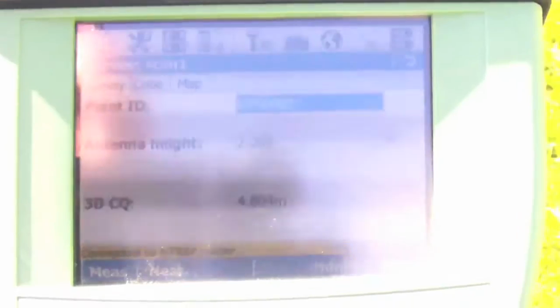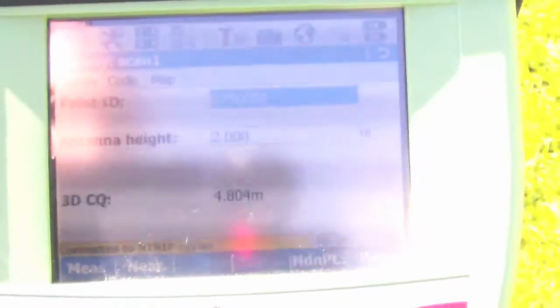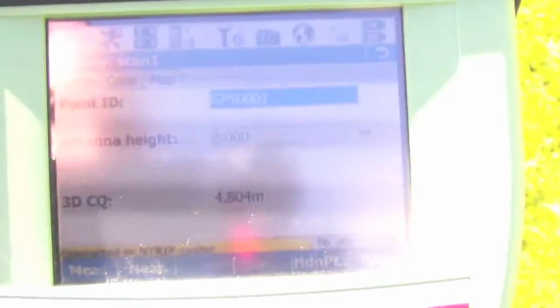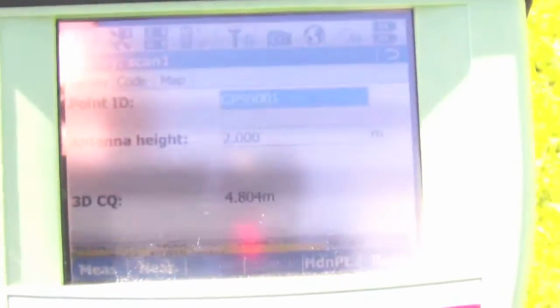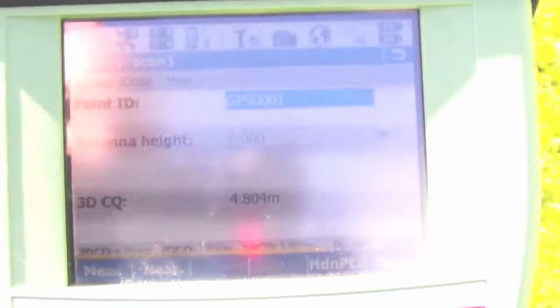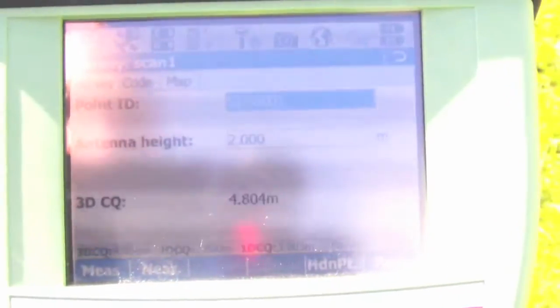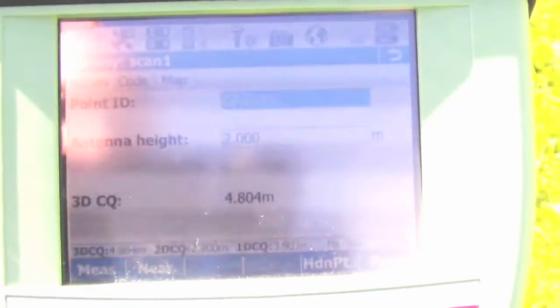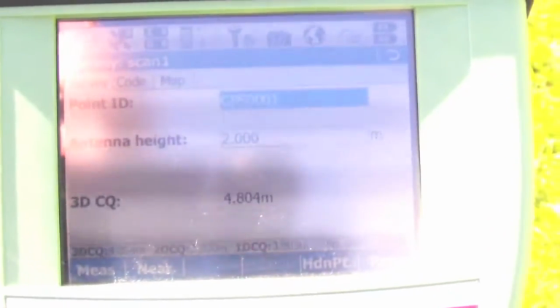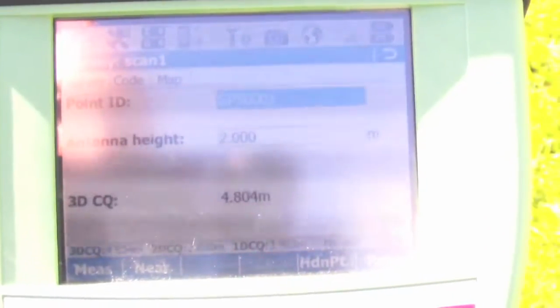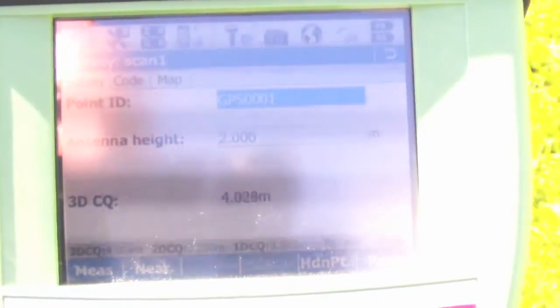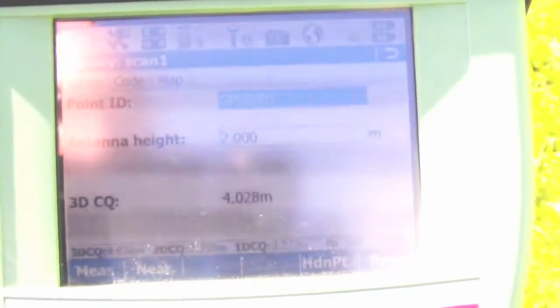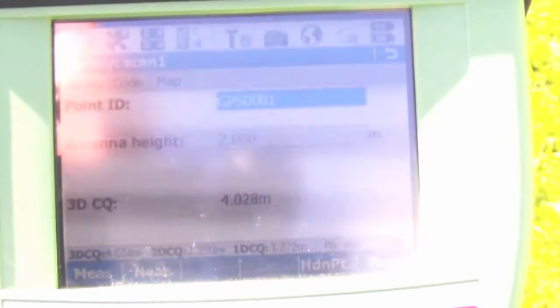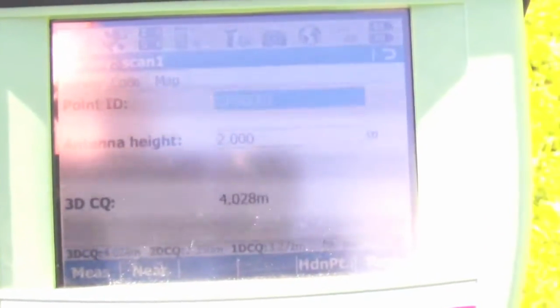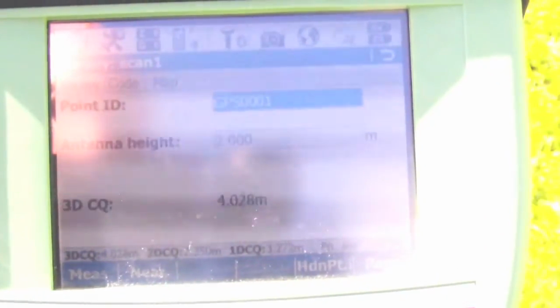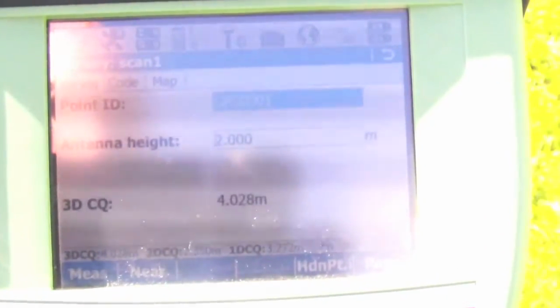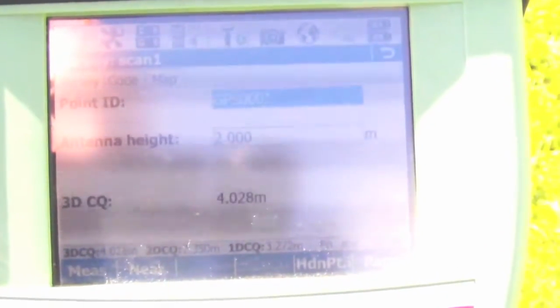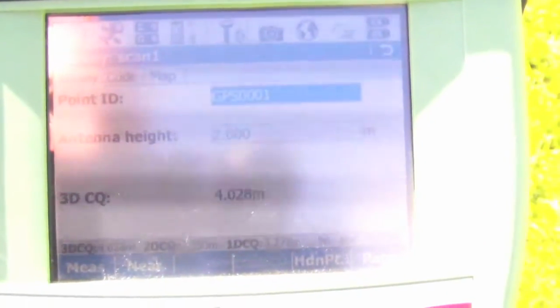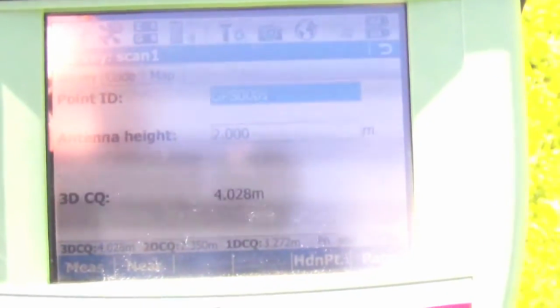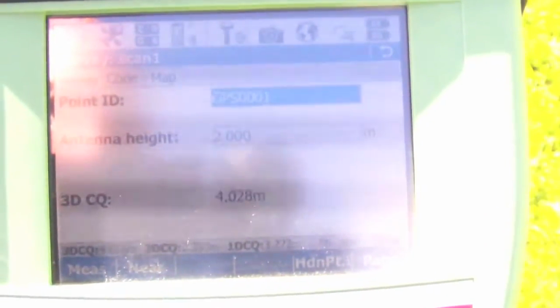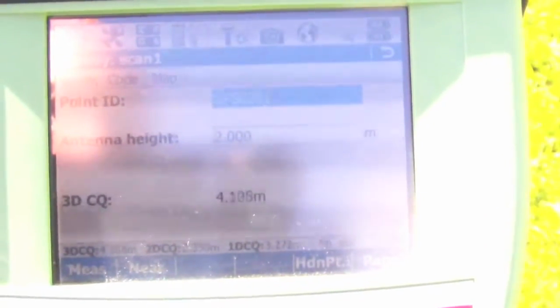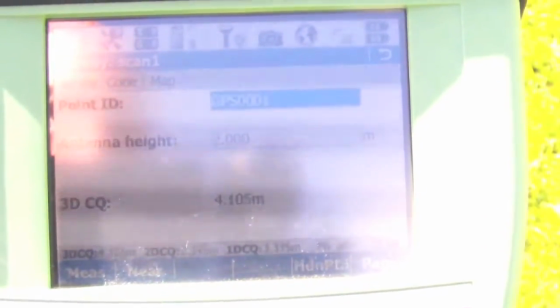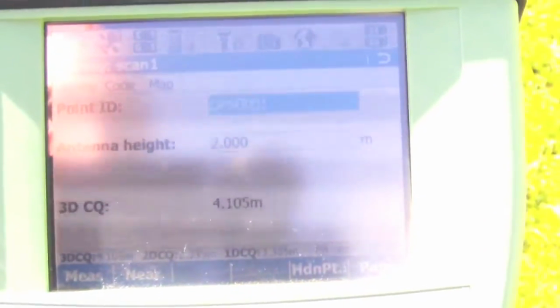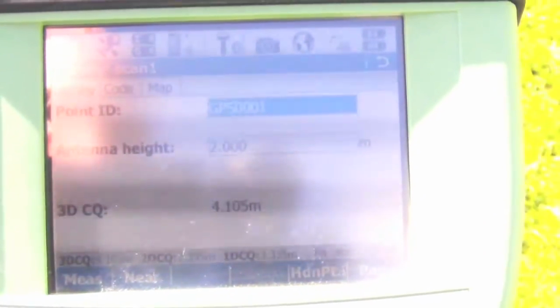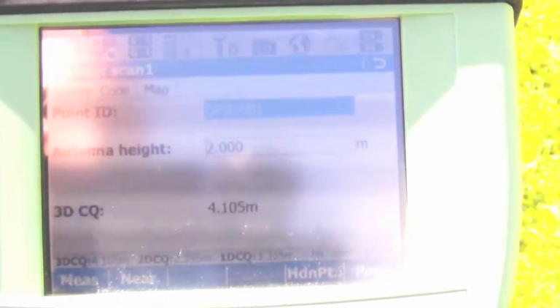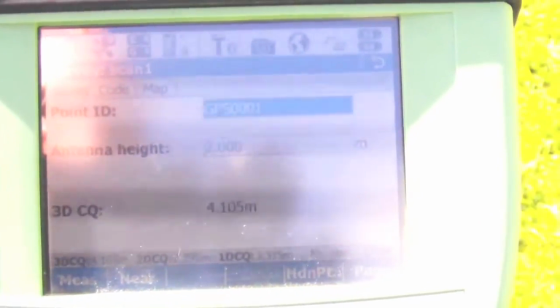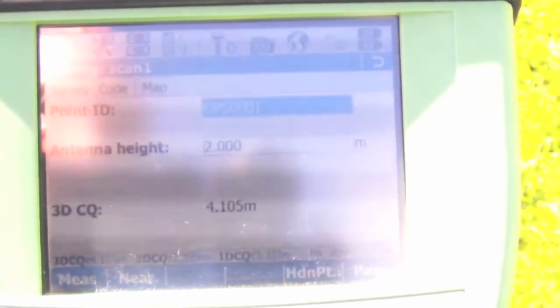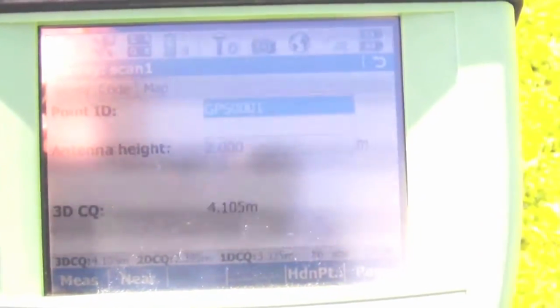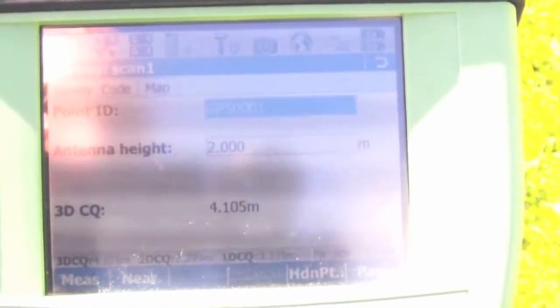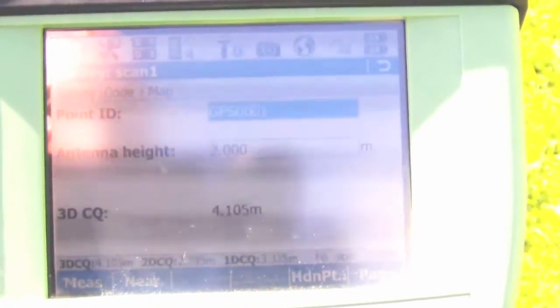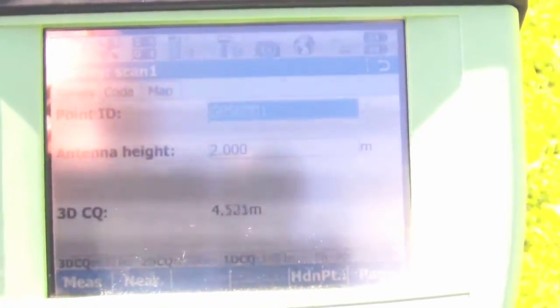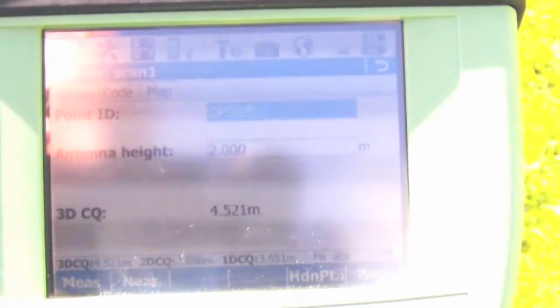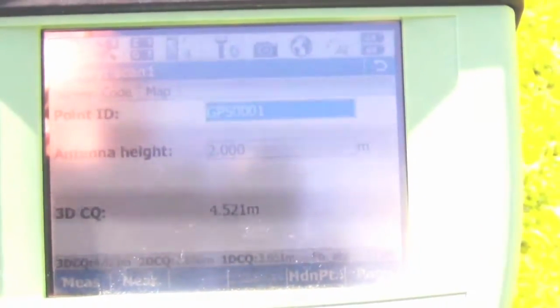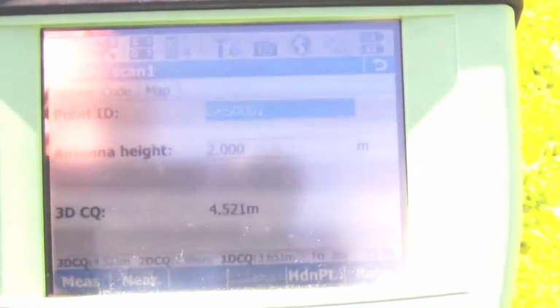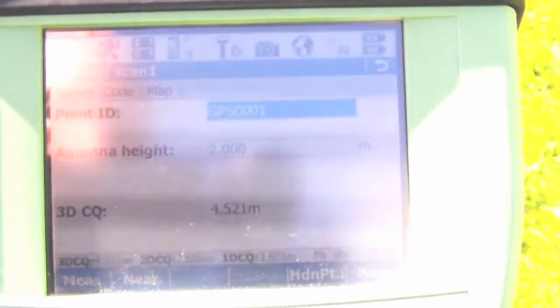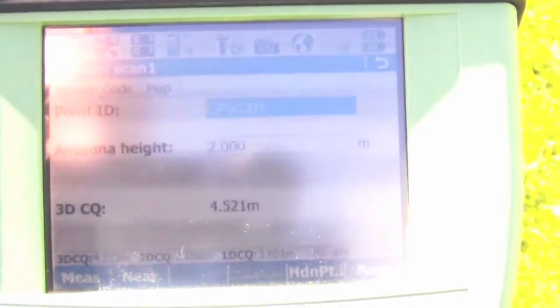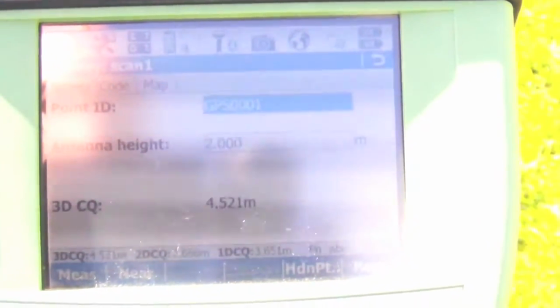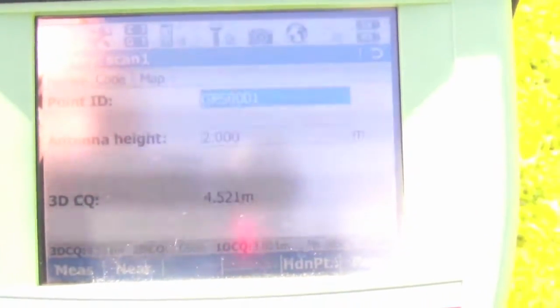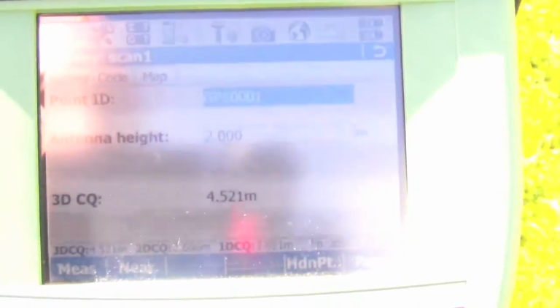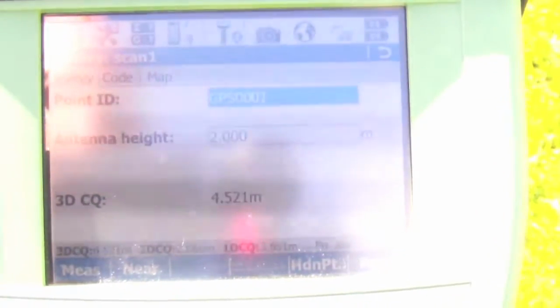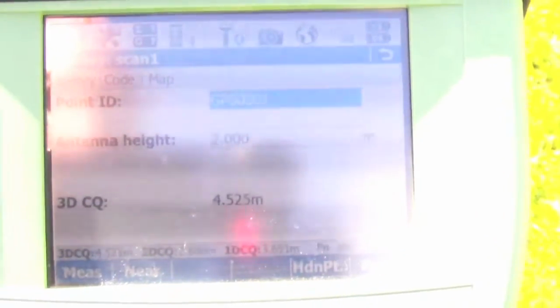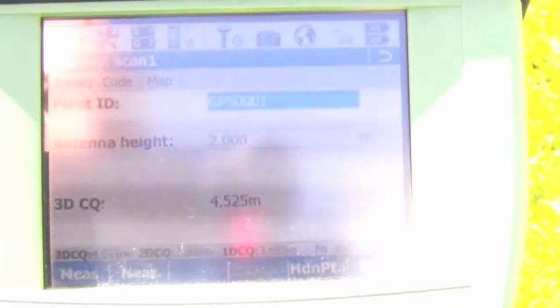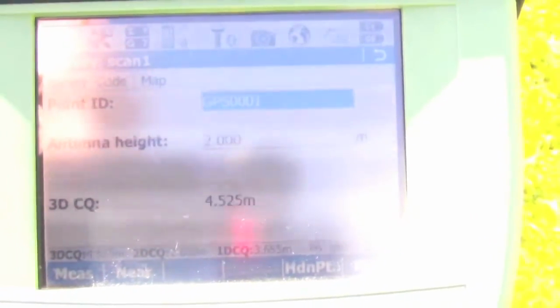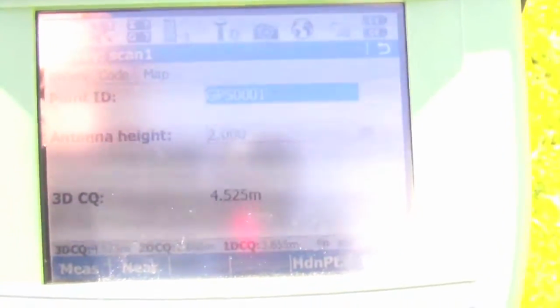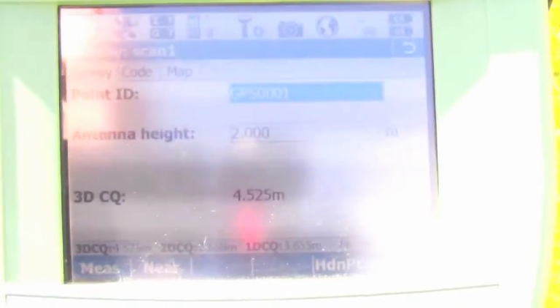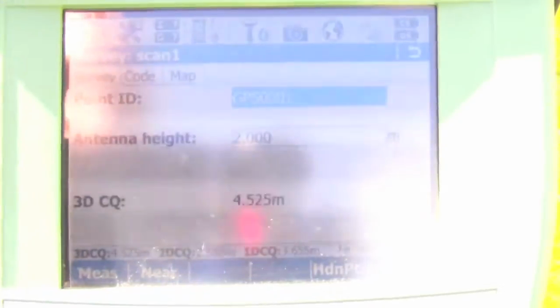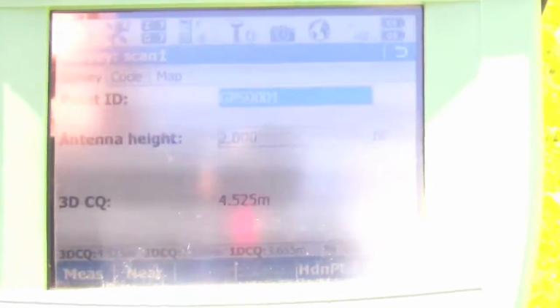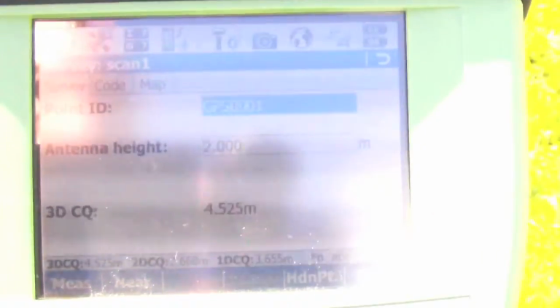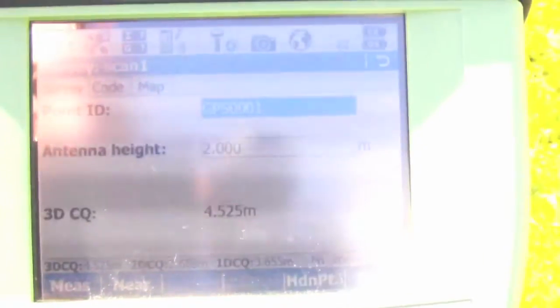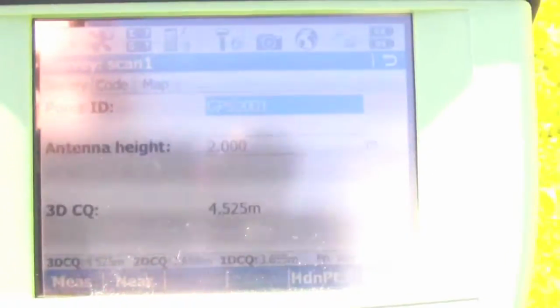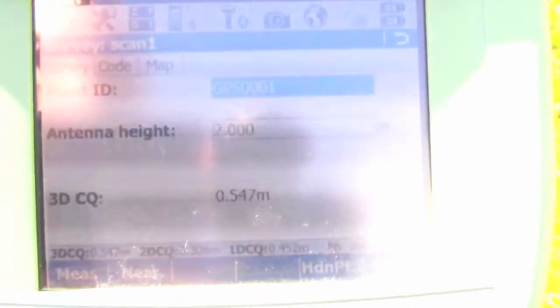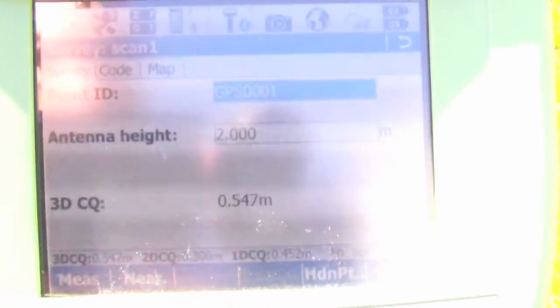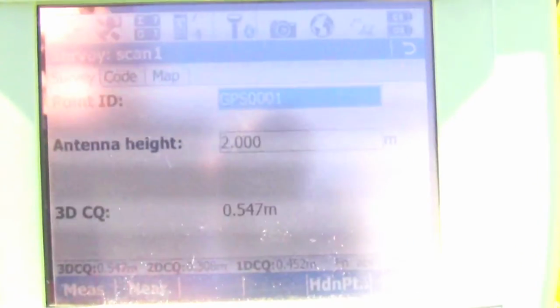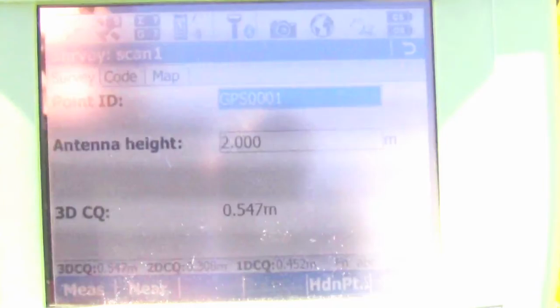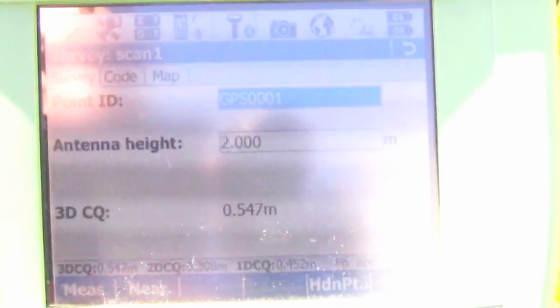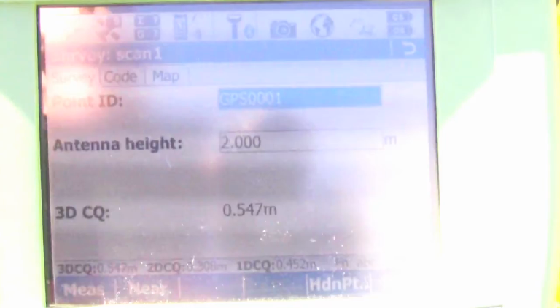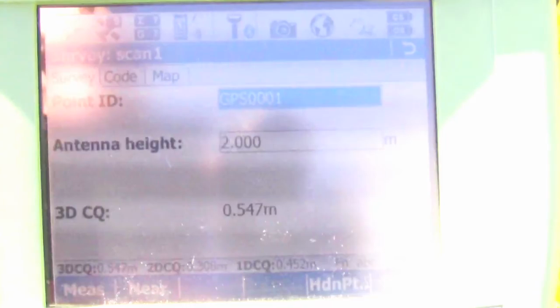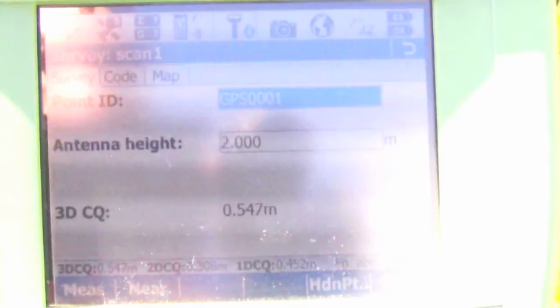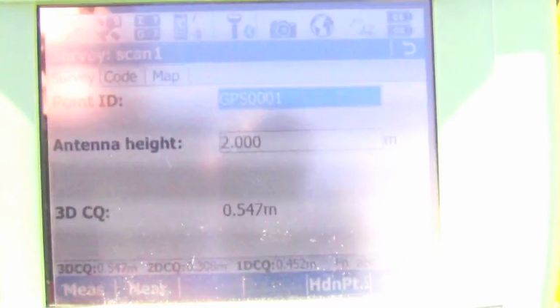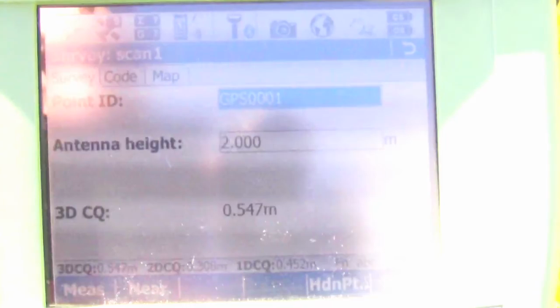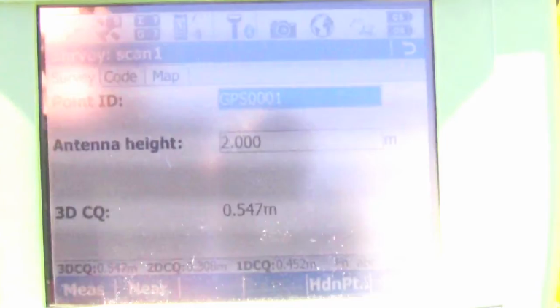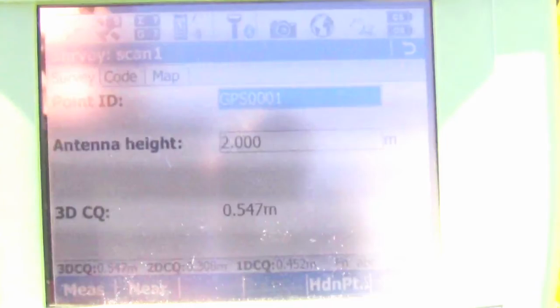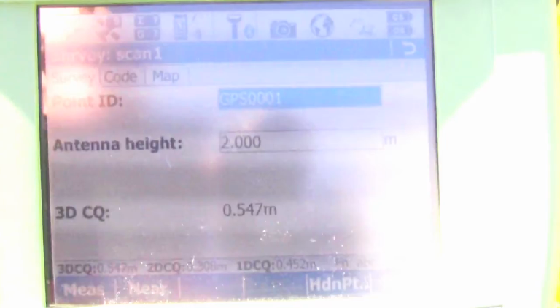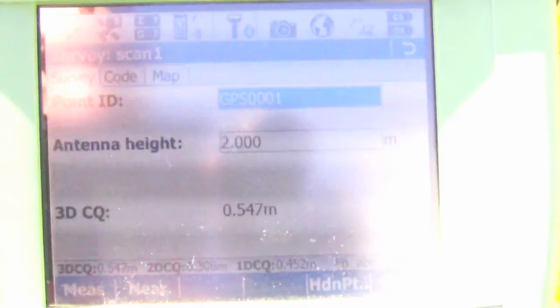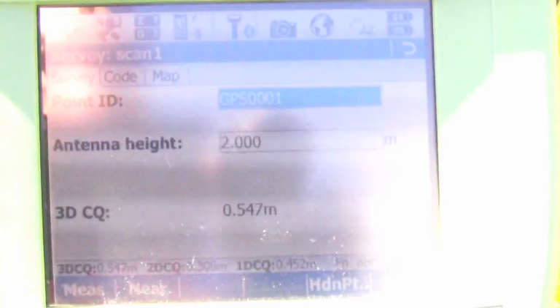We've connected everything. We've got our GPS up and running and now you can see we're connected to a network. We're receiving RTK and we have a fixed solution.